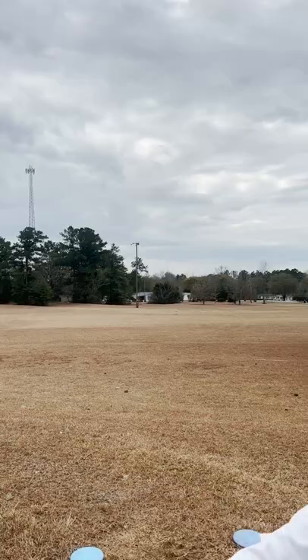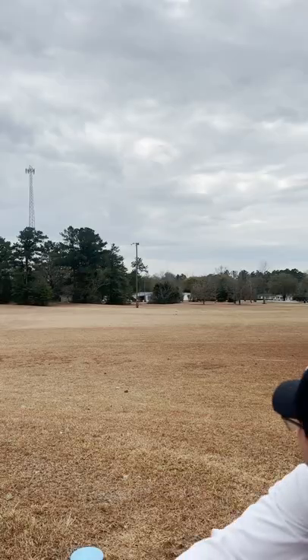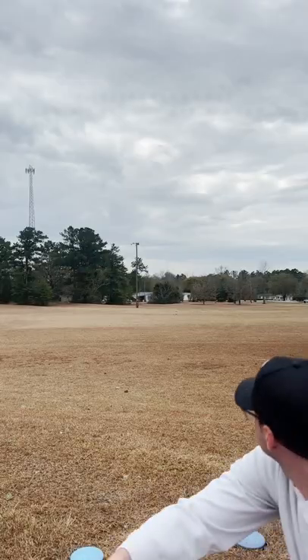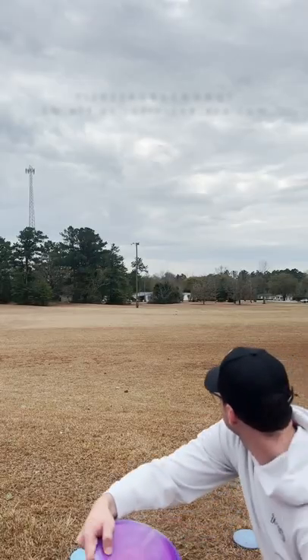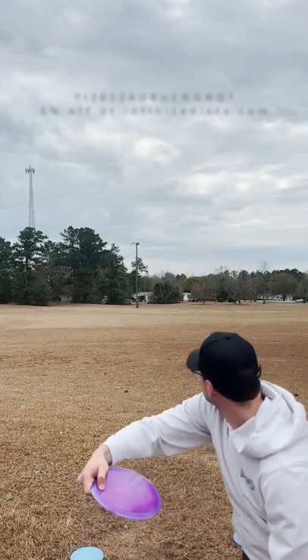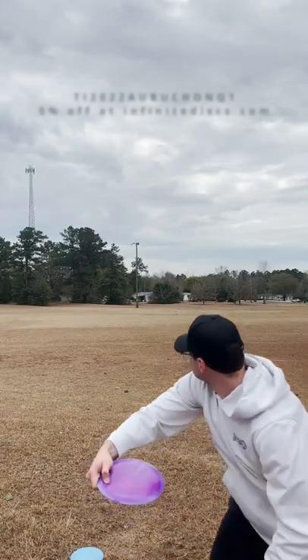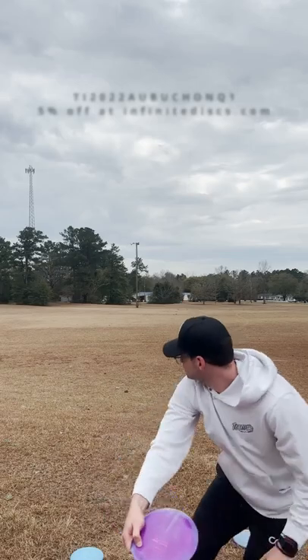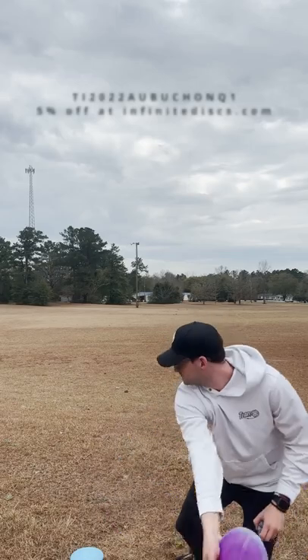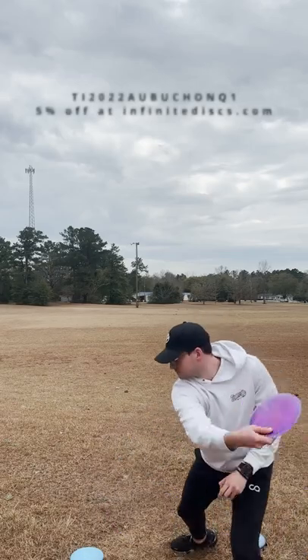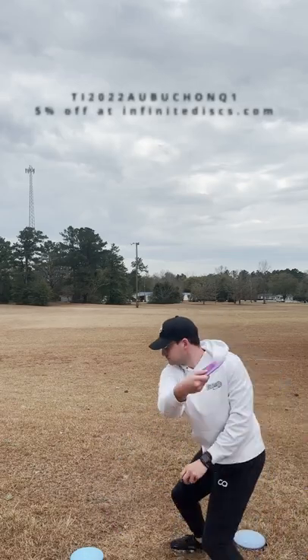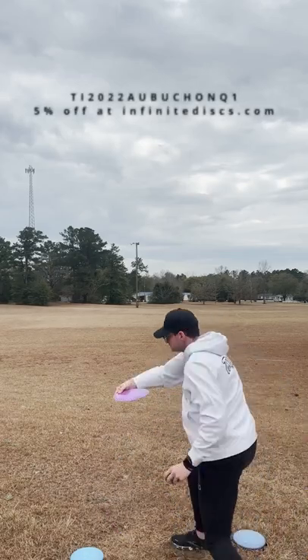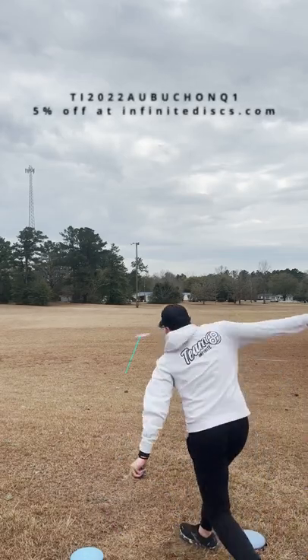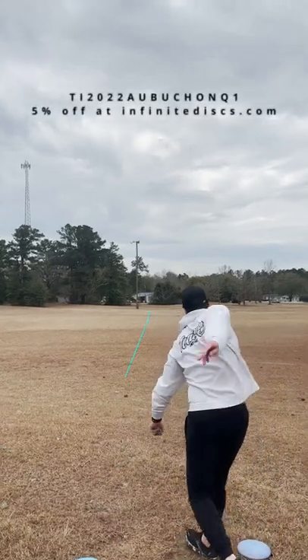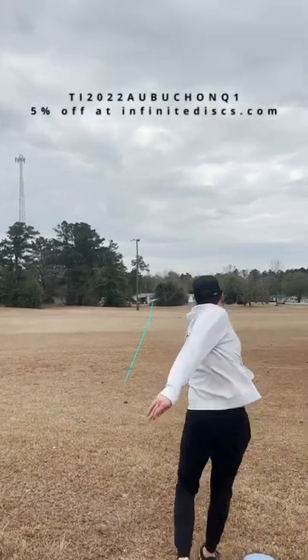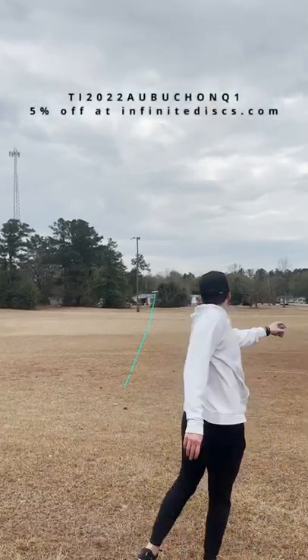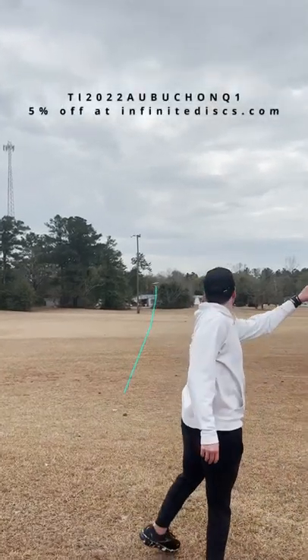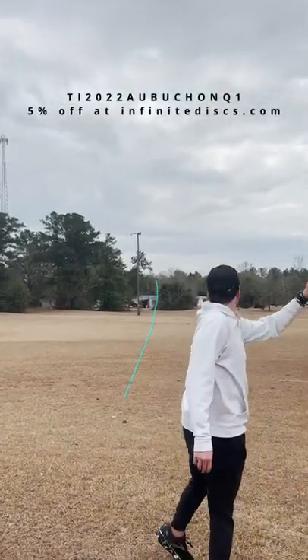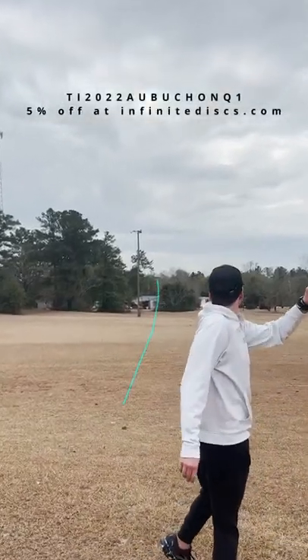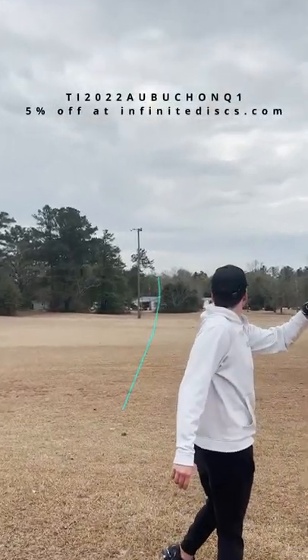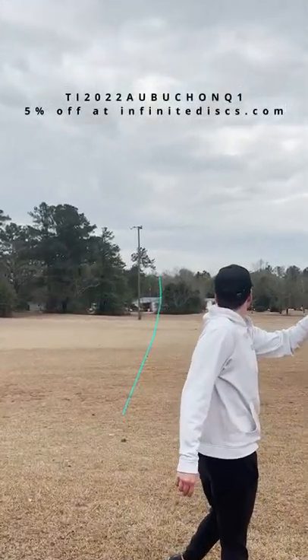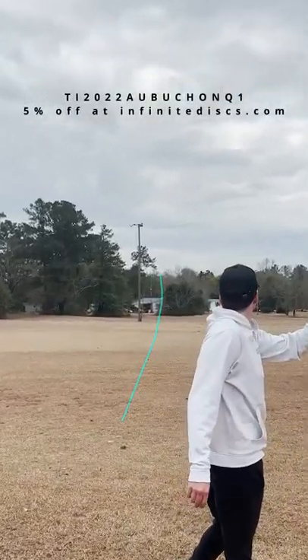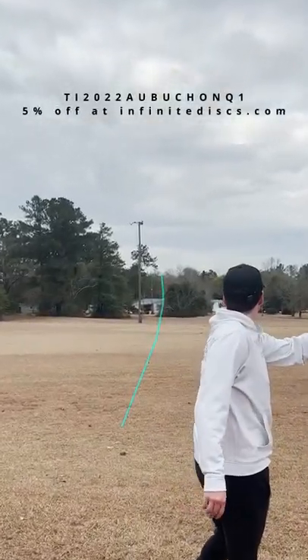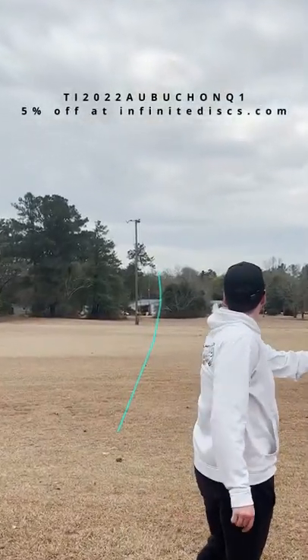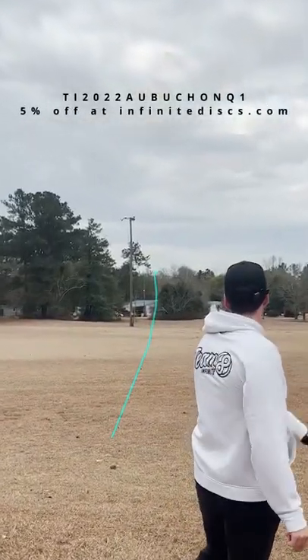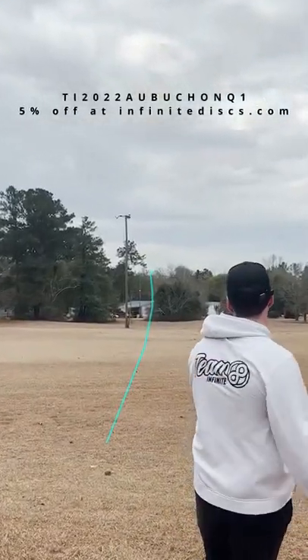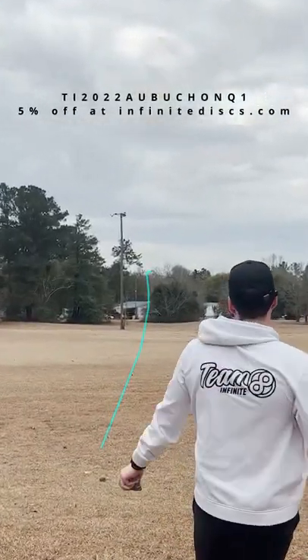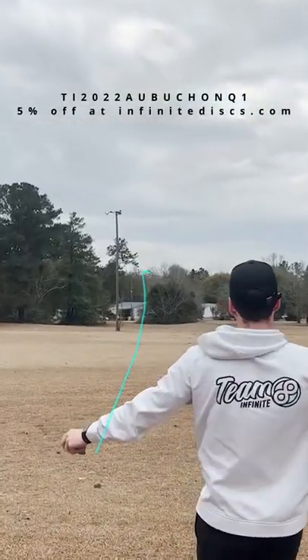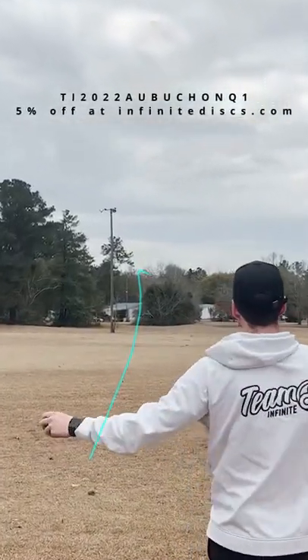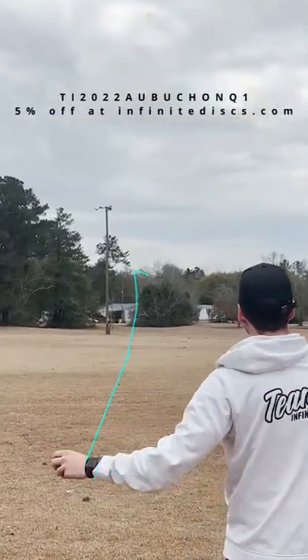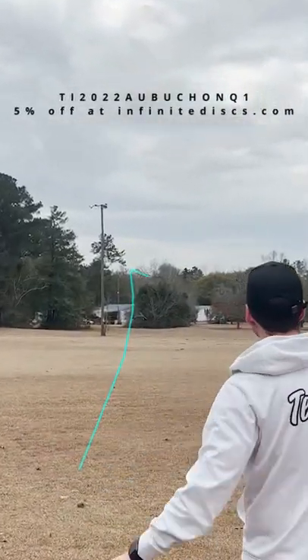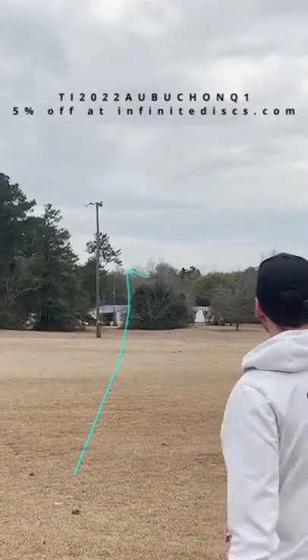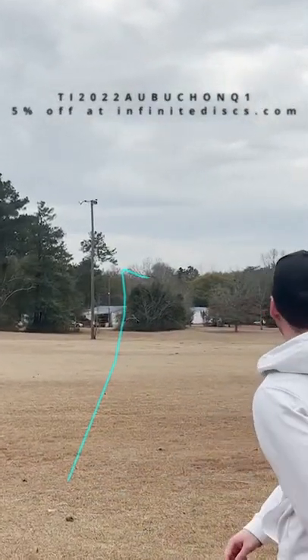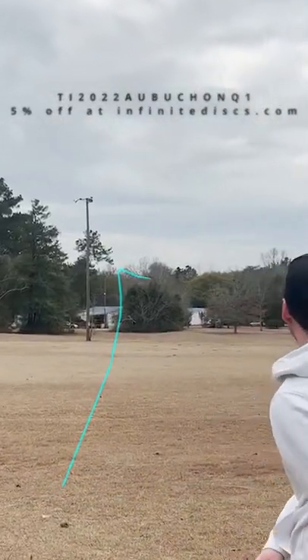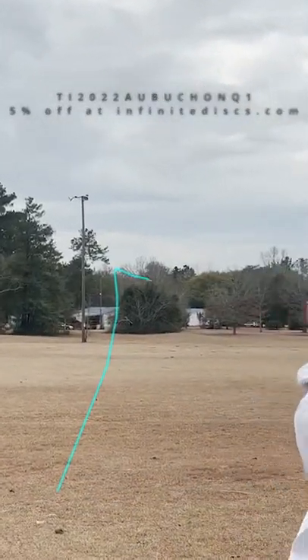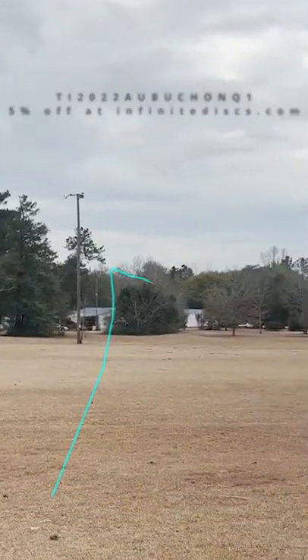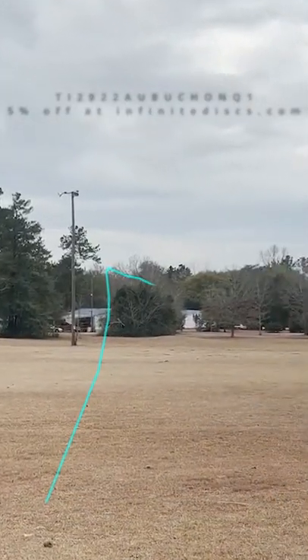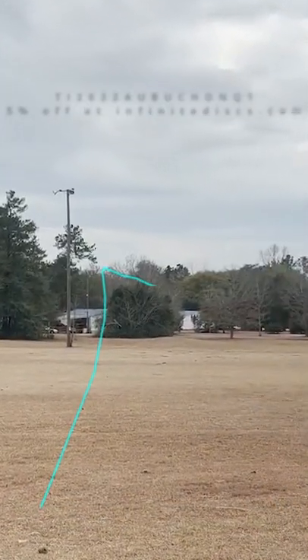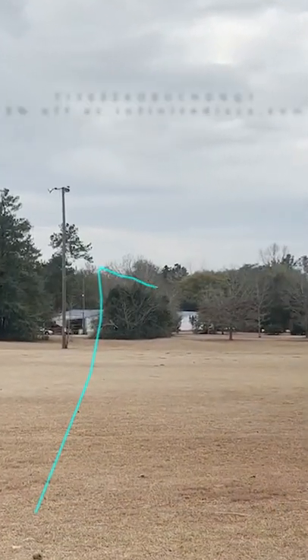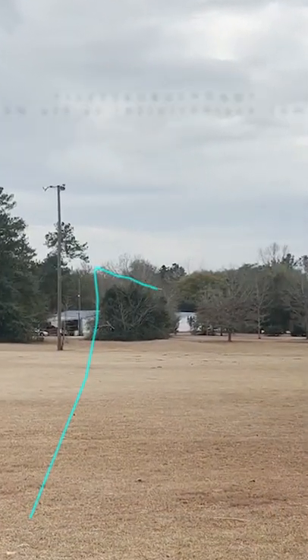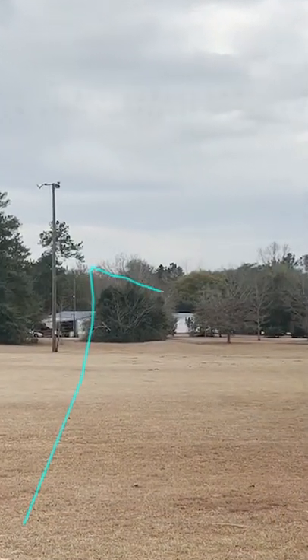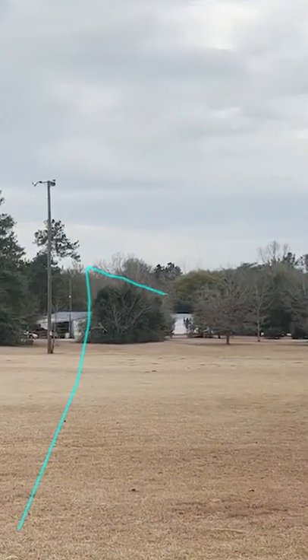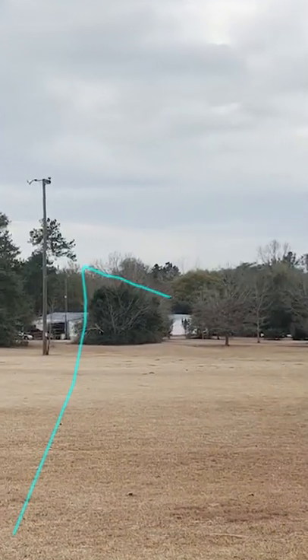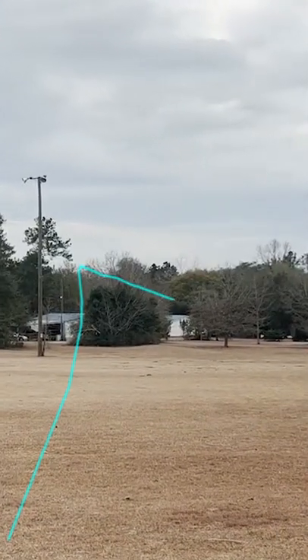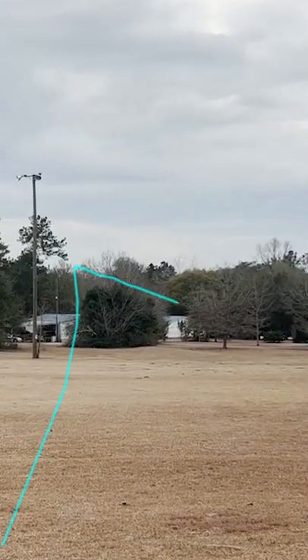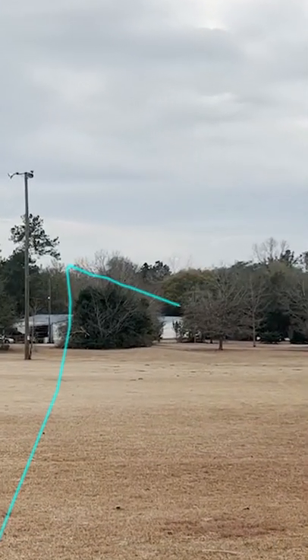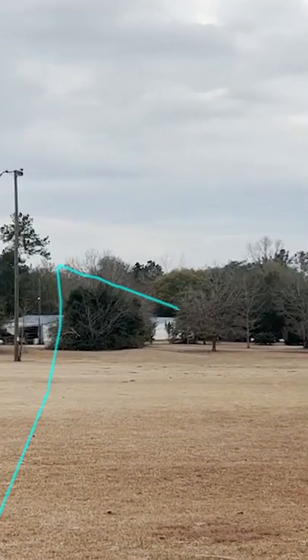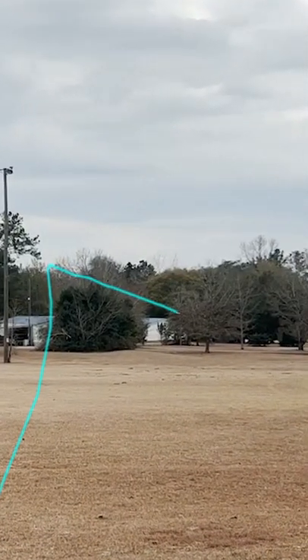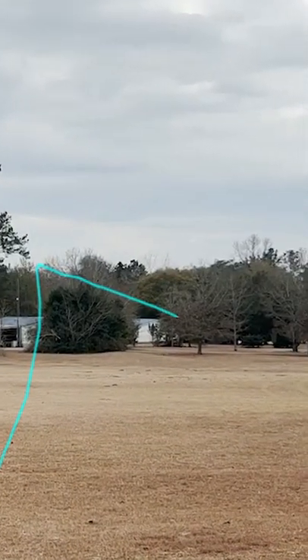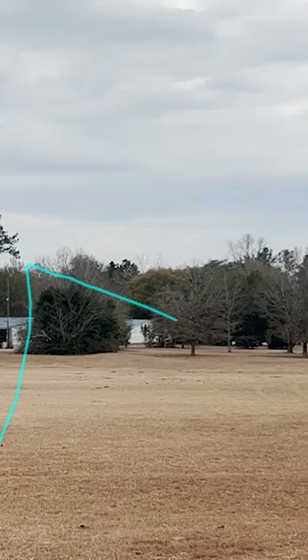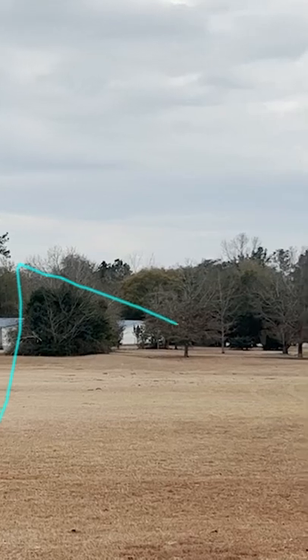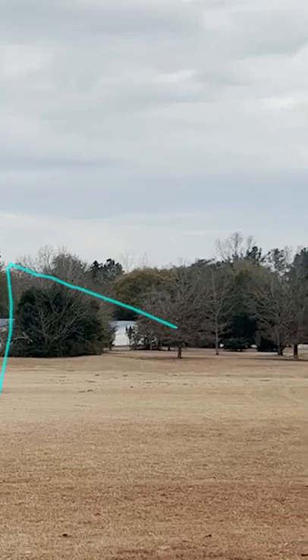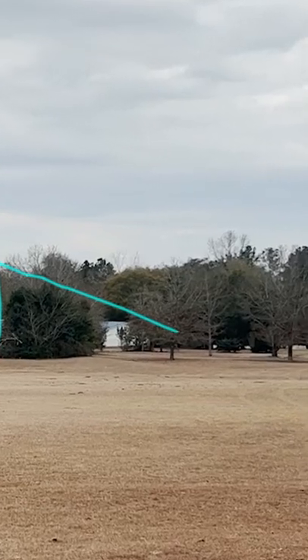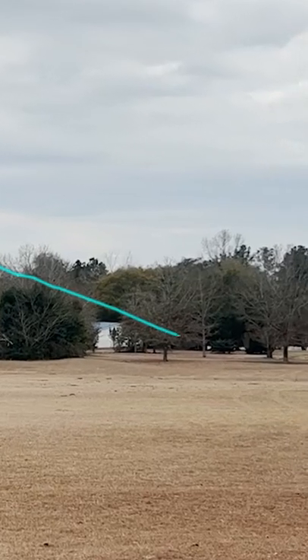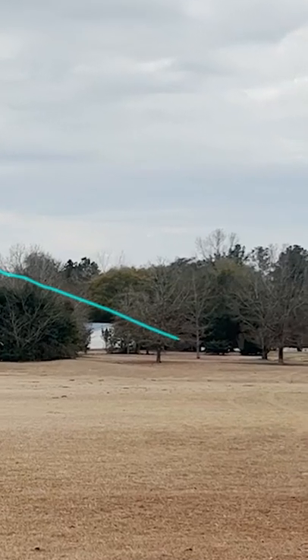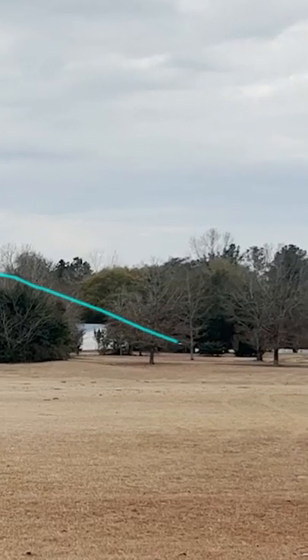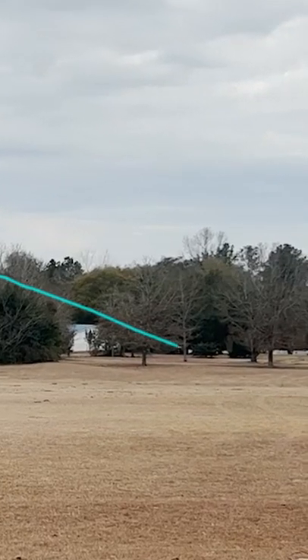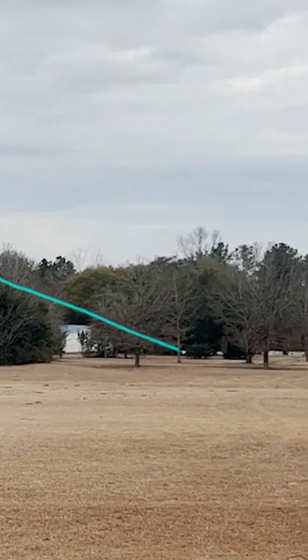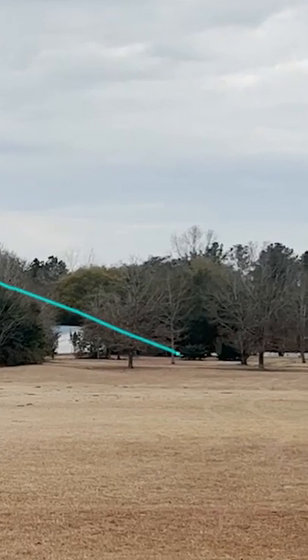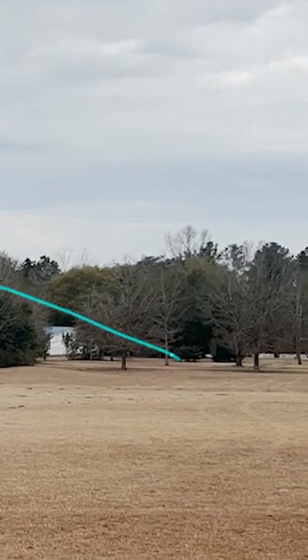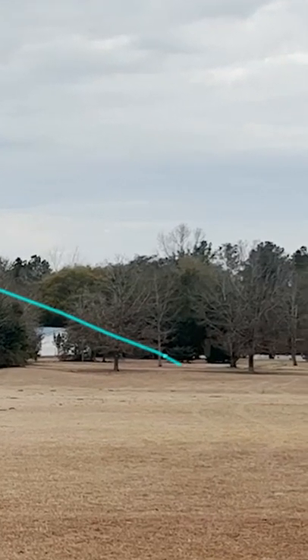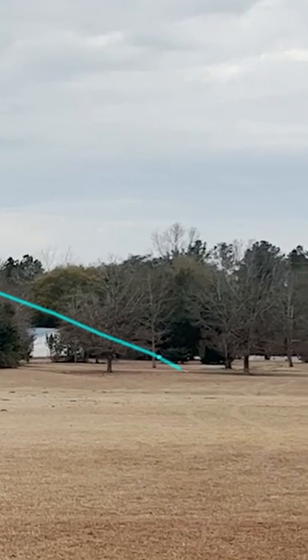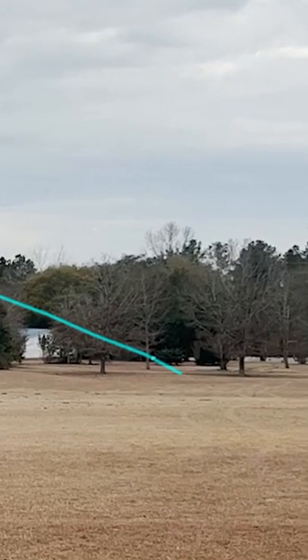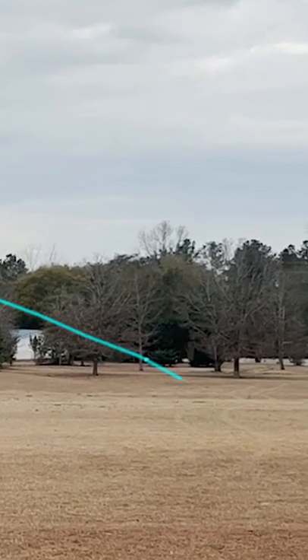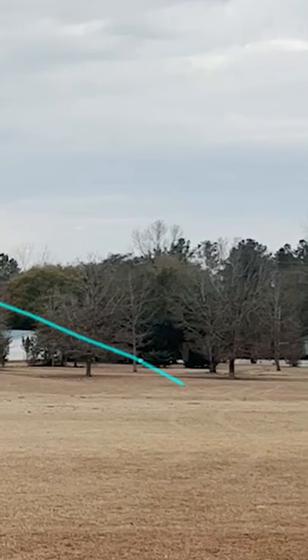Thrown flat, the Stratosphere has a good amount of turn at high speeds. It tends to flip up and turn to the right through most of the flight before fading back slightly at the end.